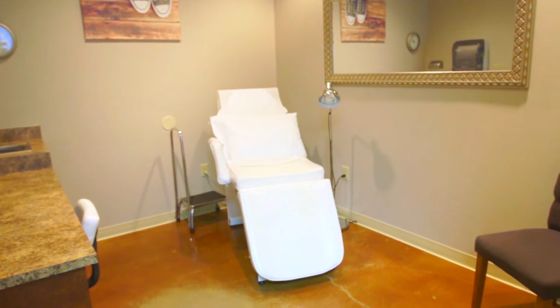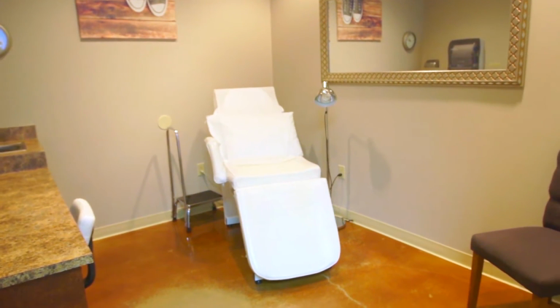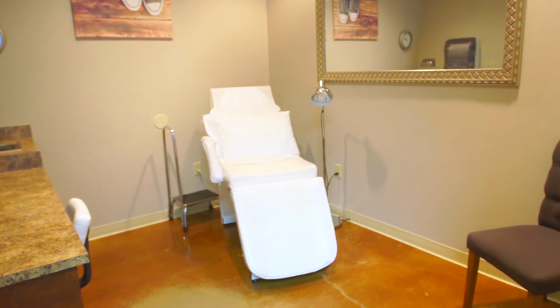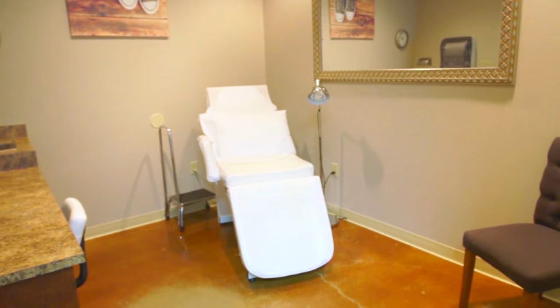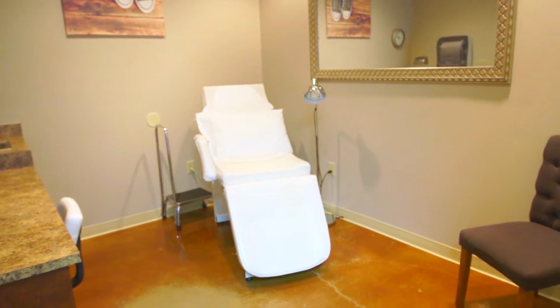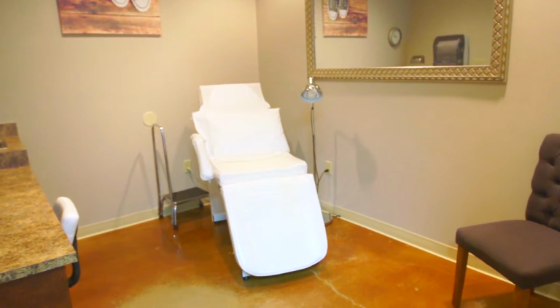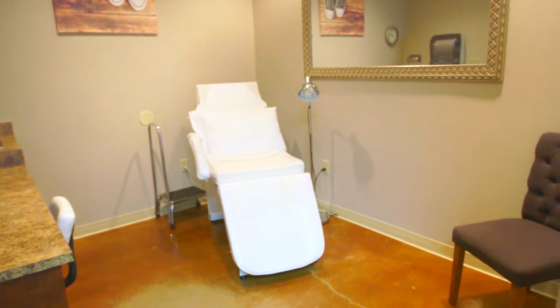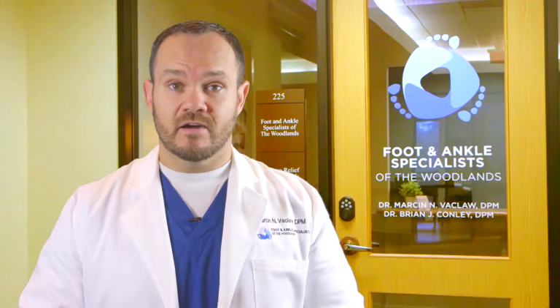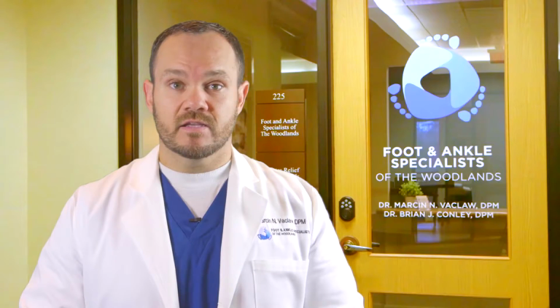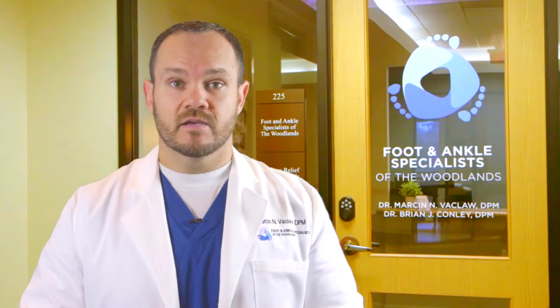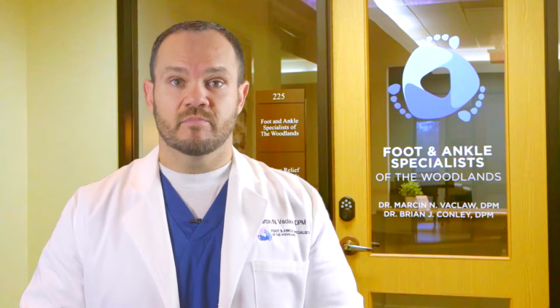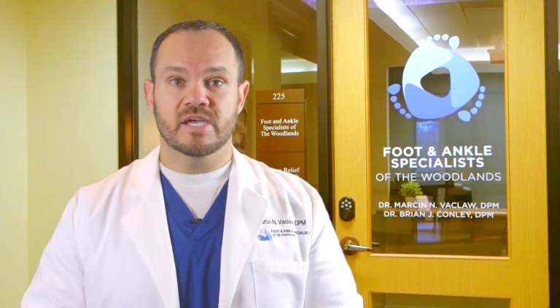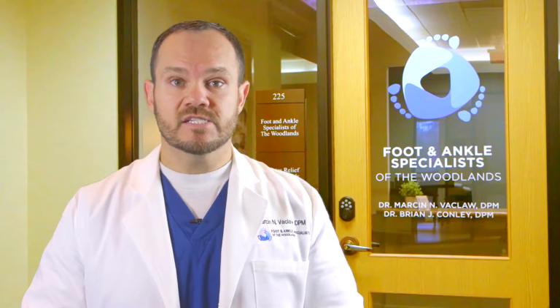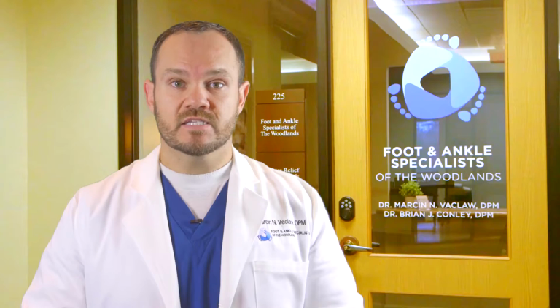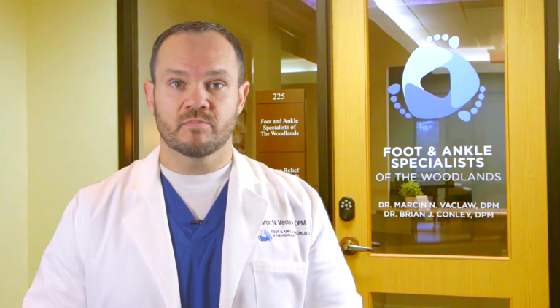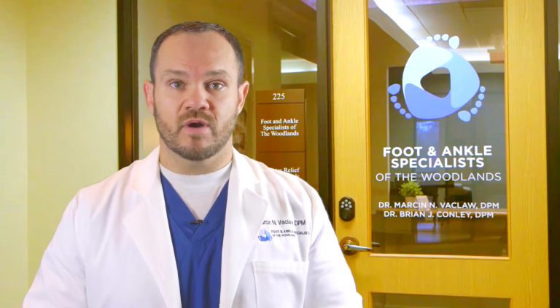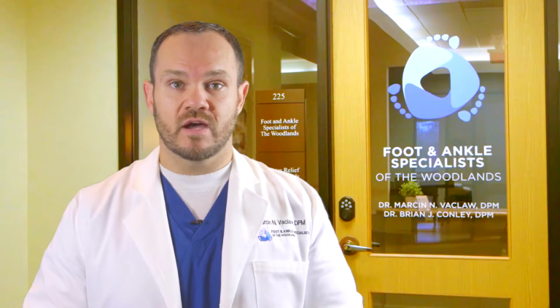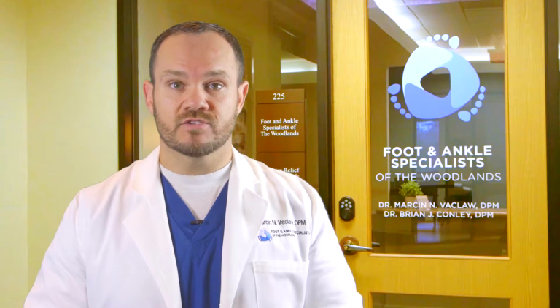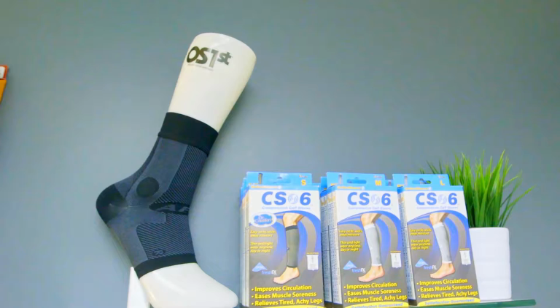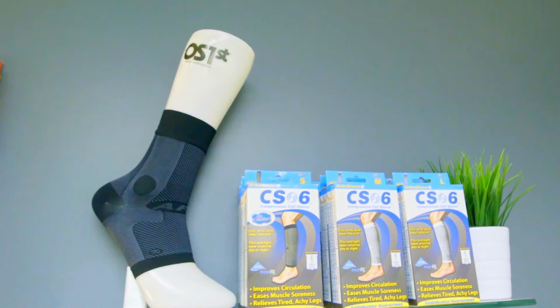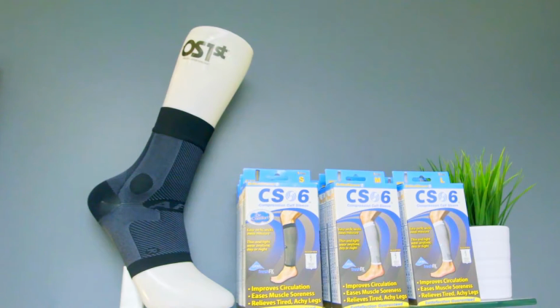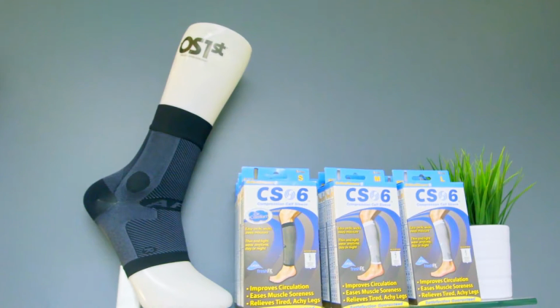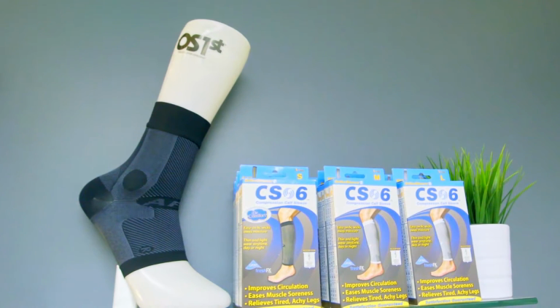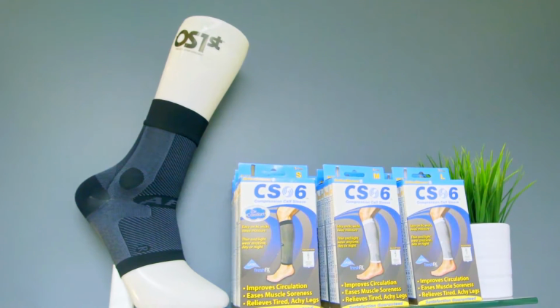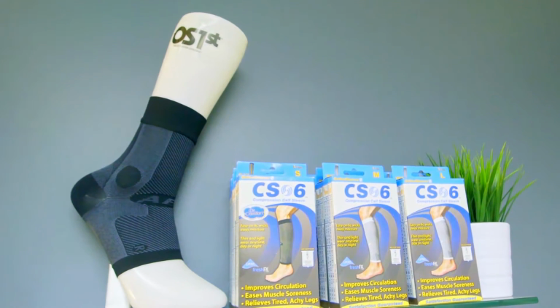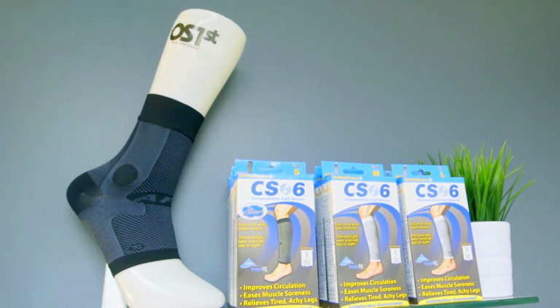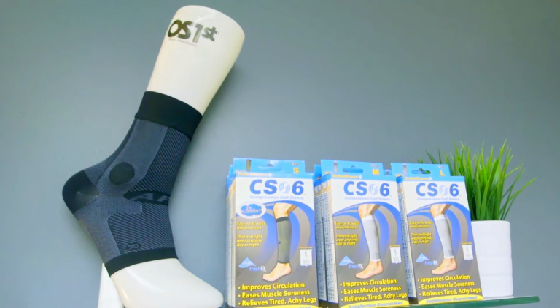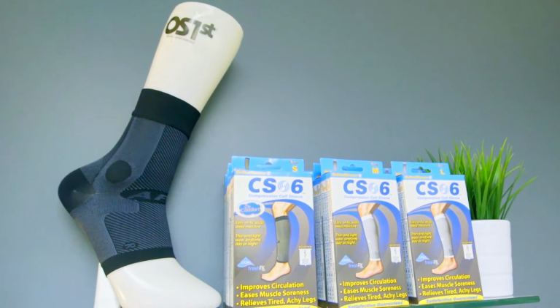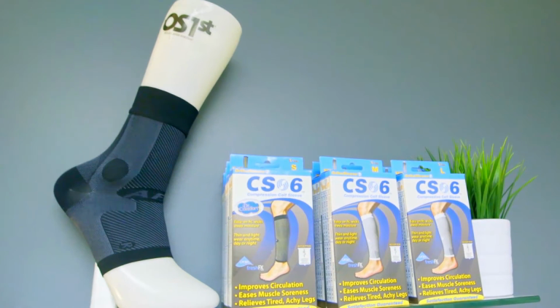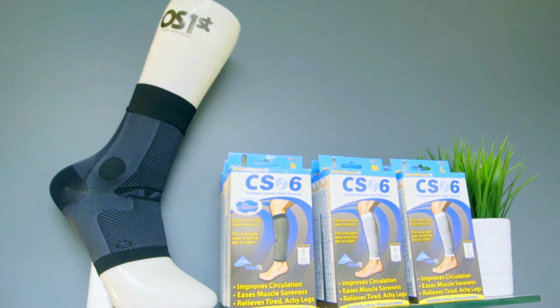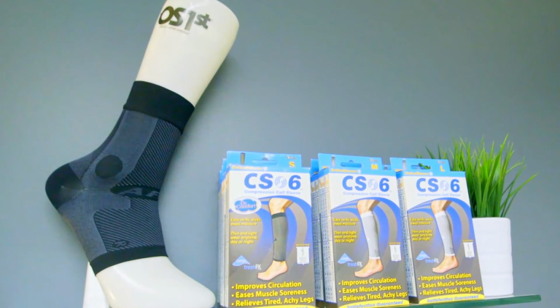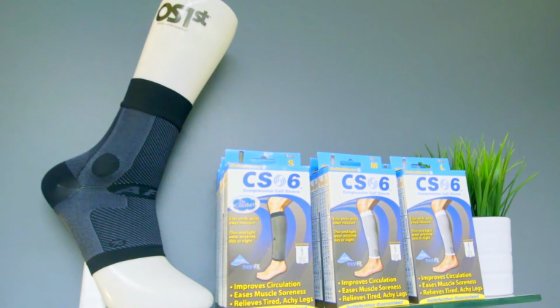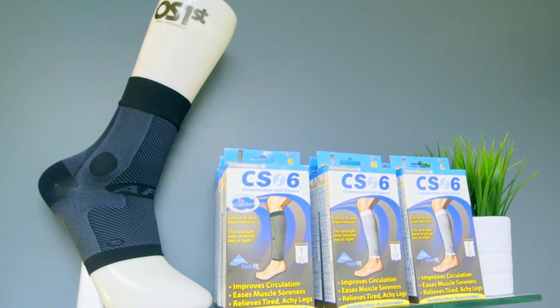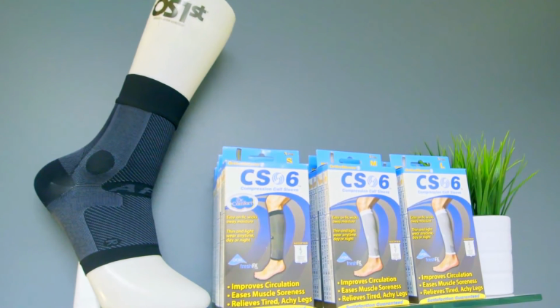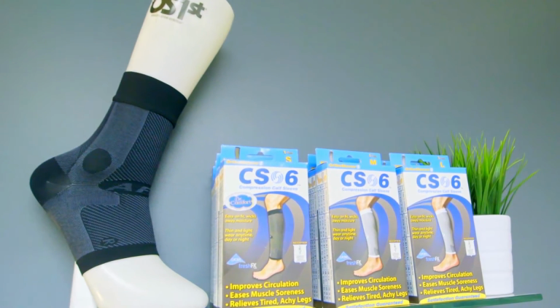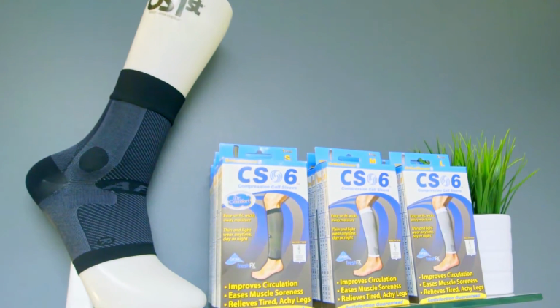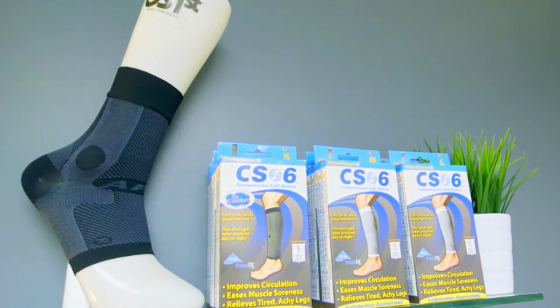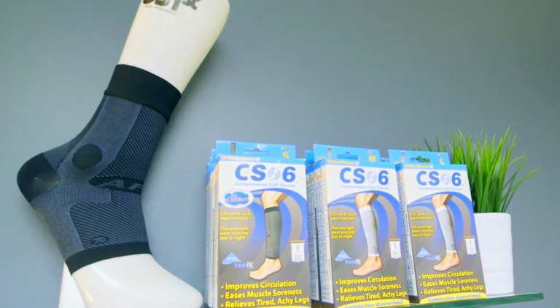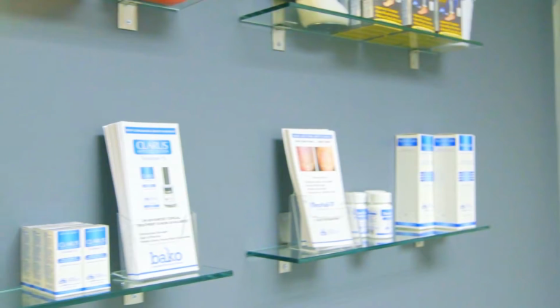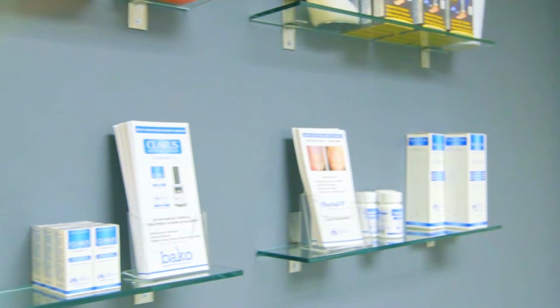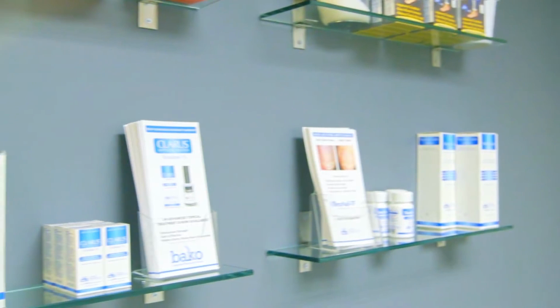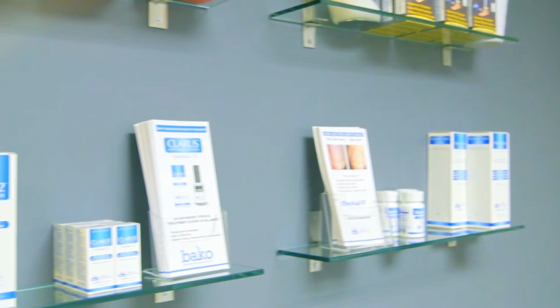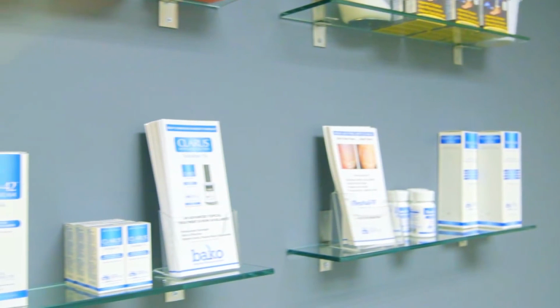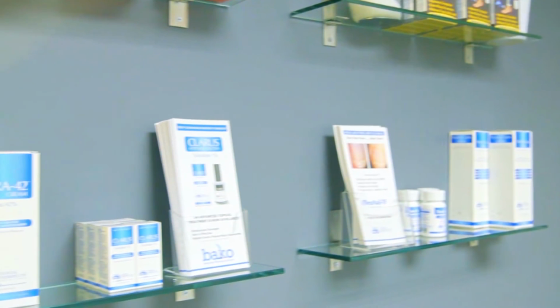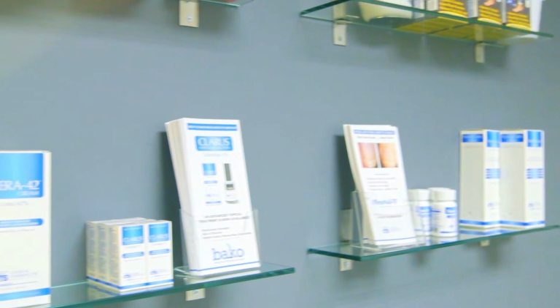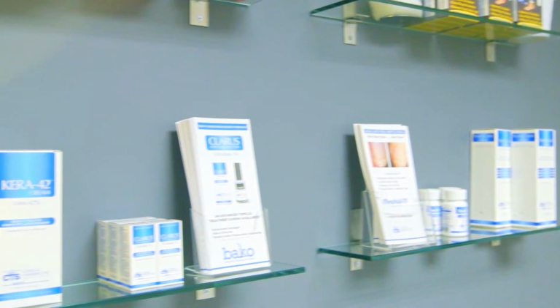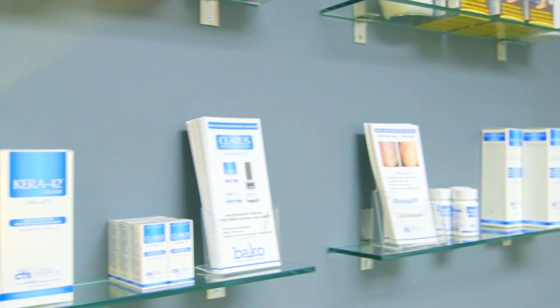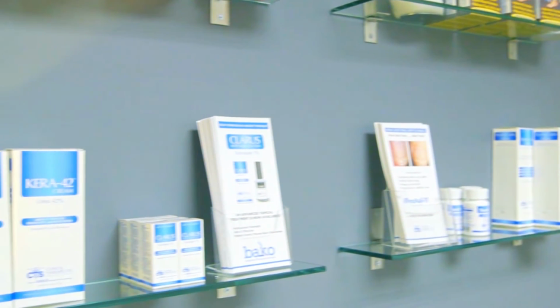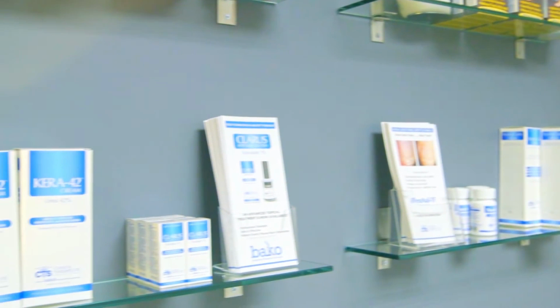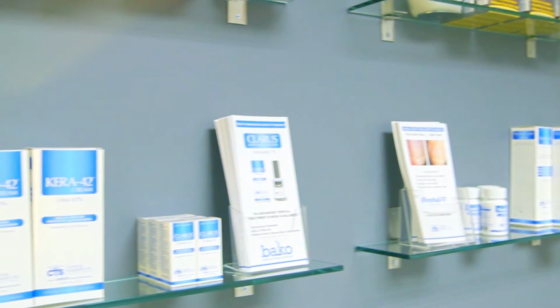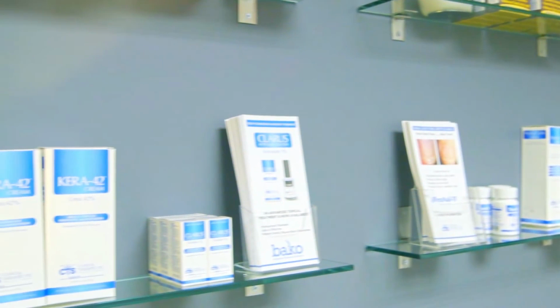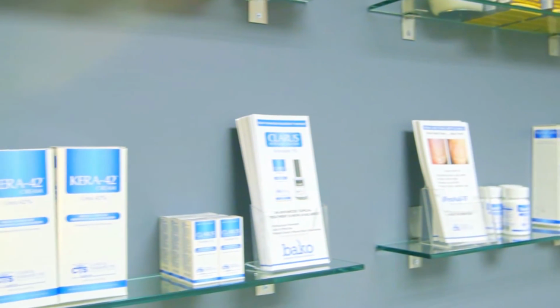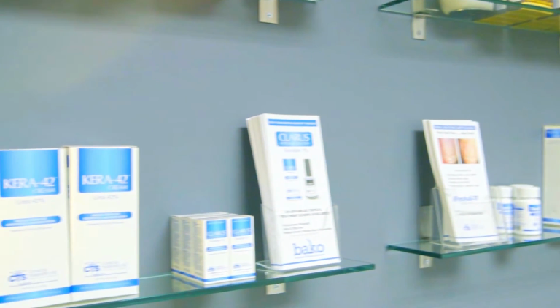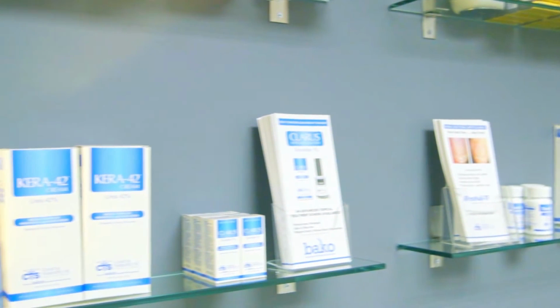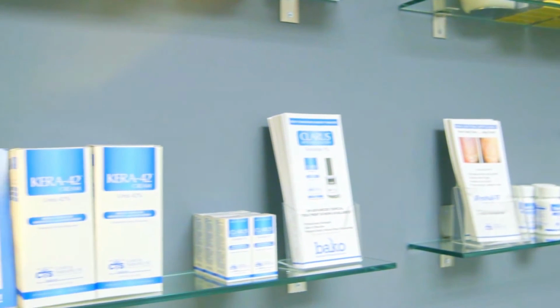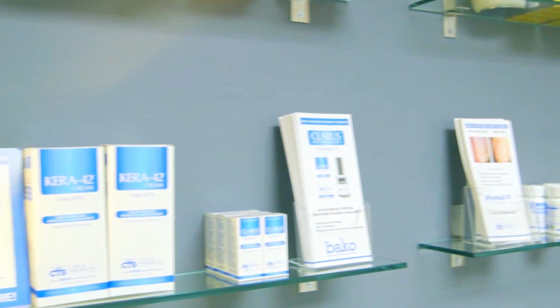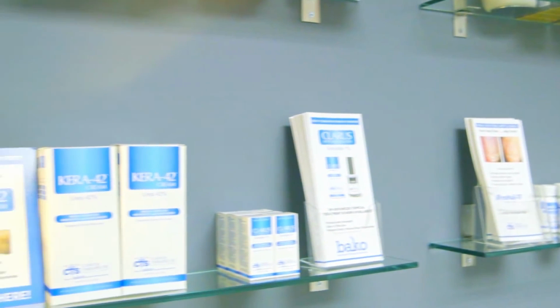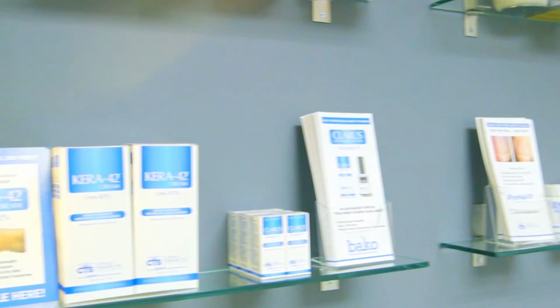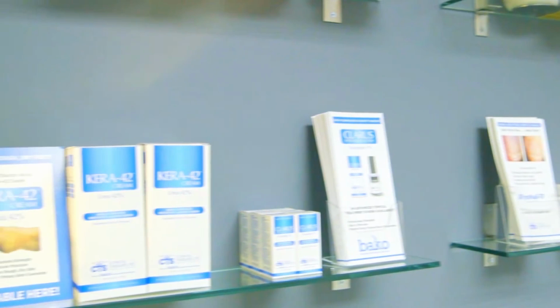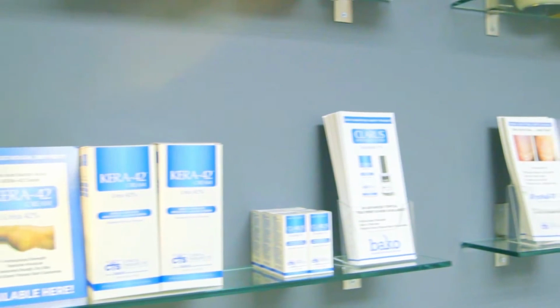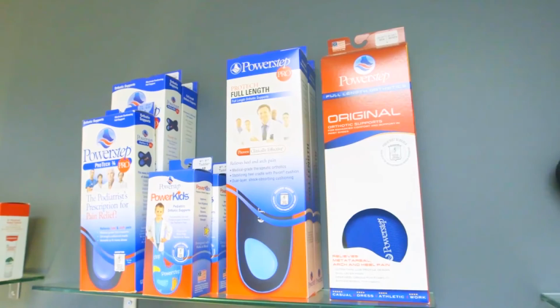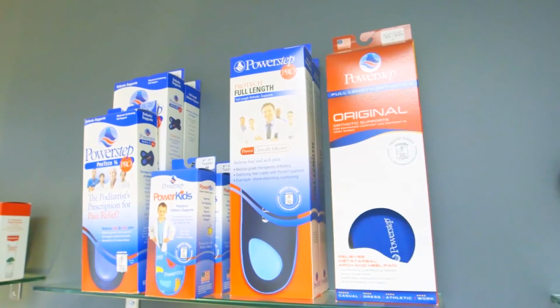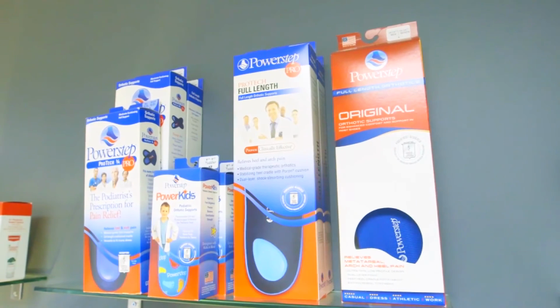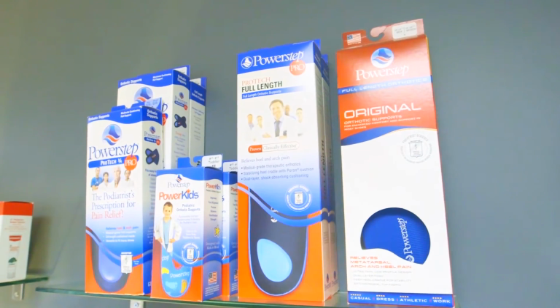Upon checkout, patients can browse through many of our retail products such as foot creams, vitamin supplements, and over-the-counter orthotics.